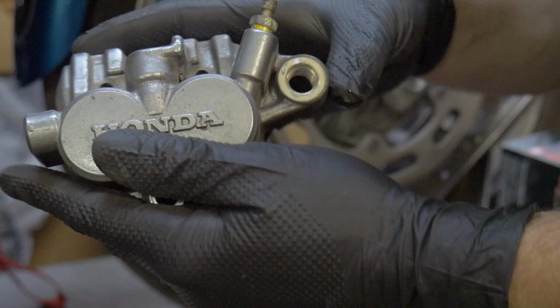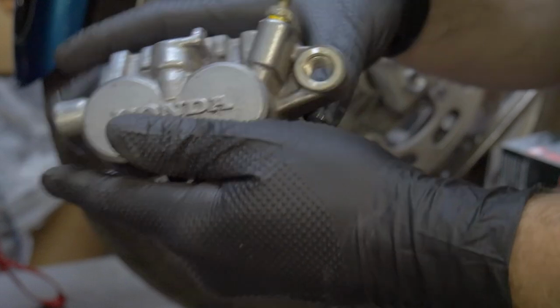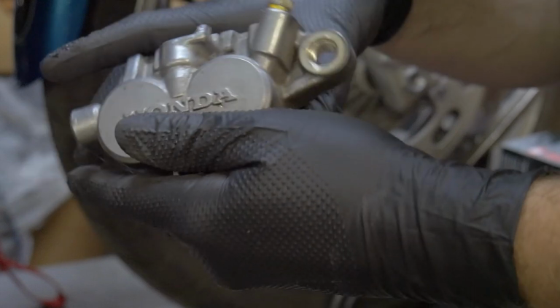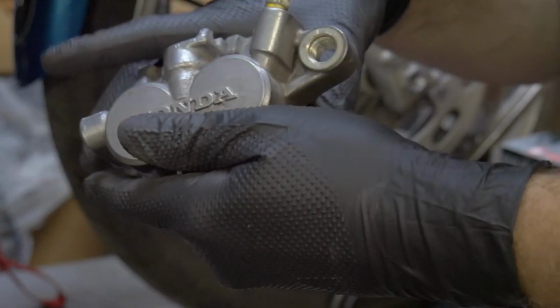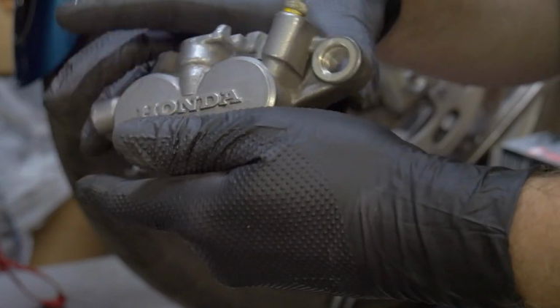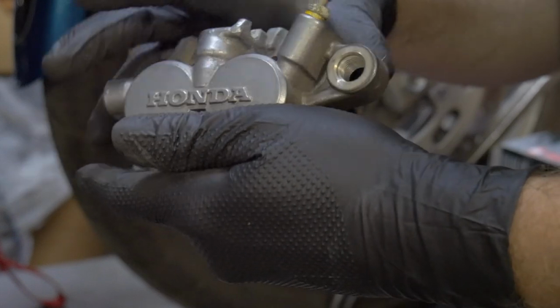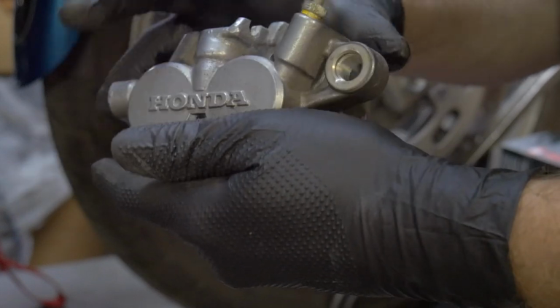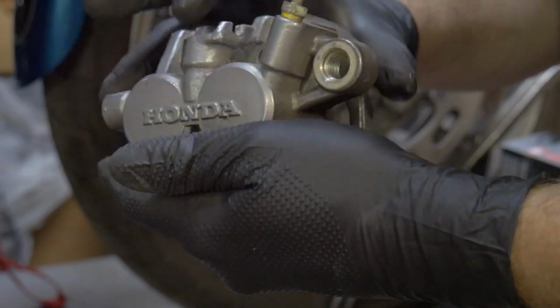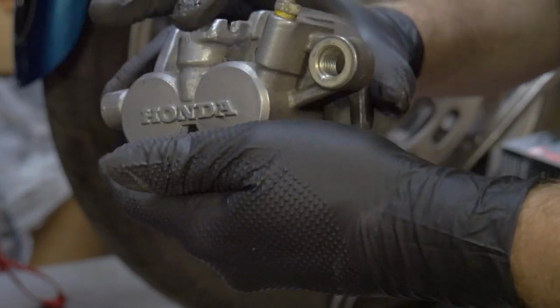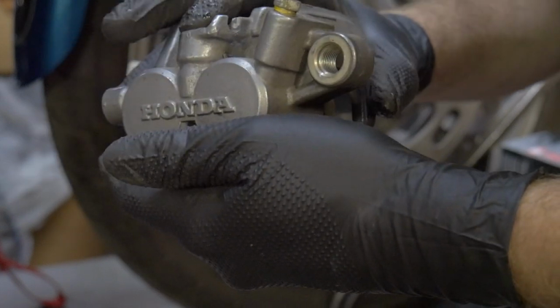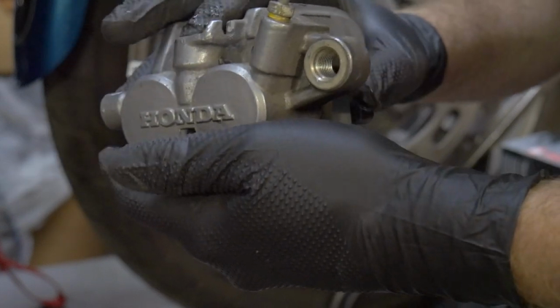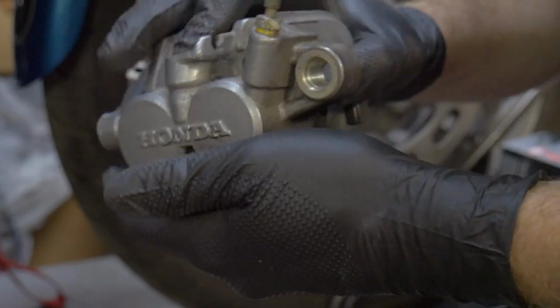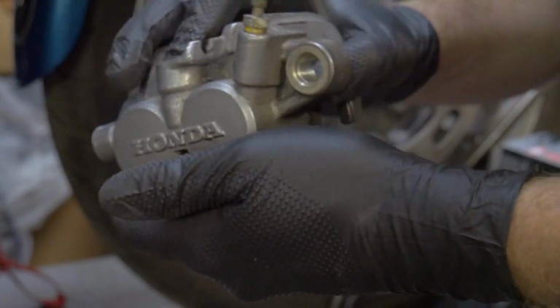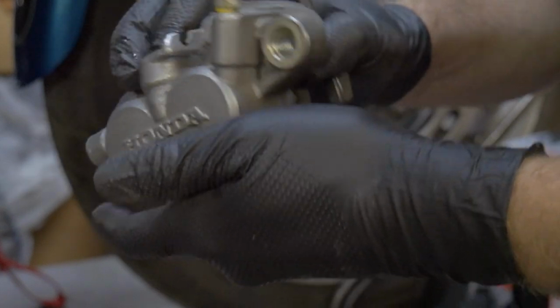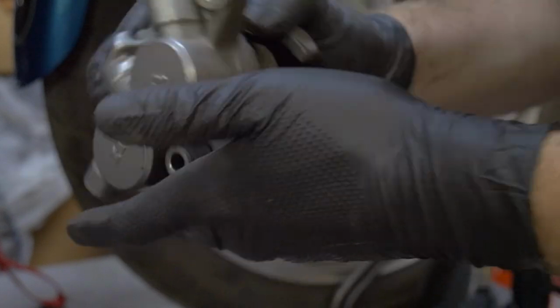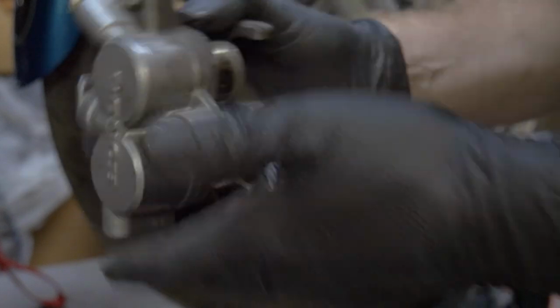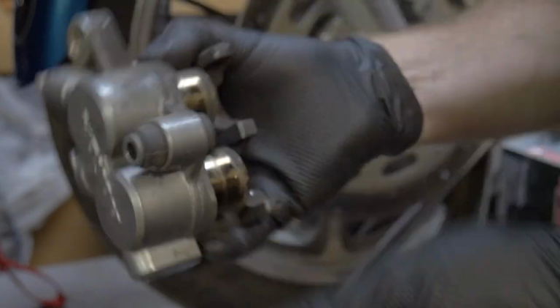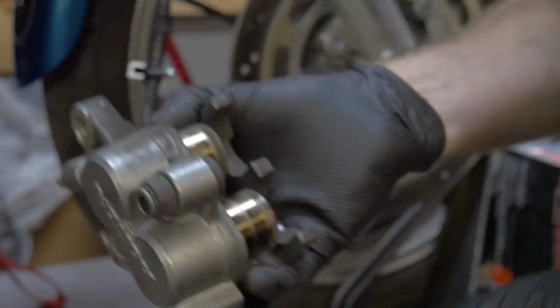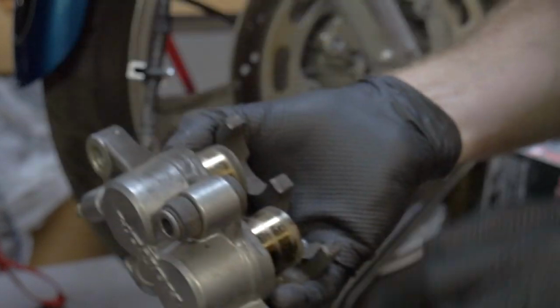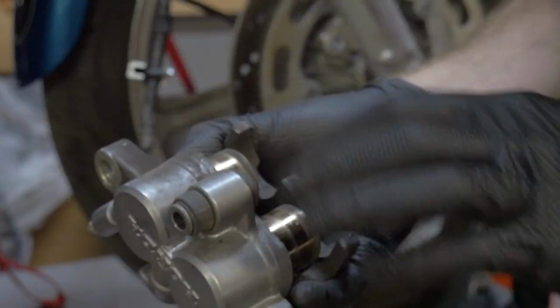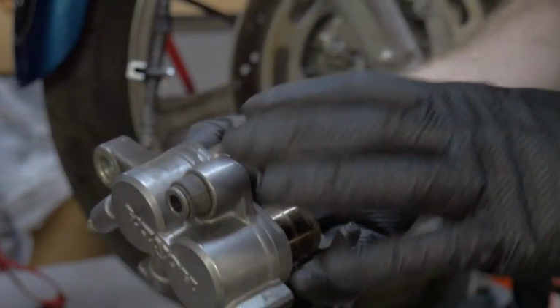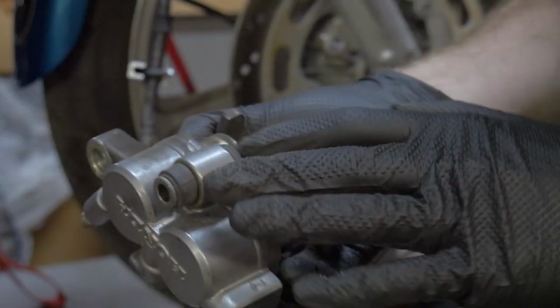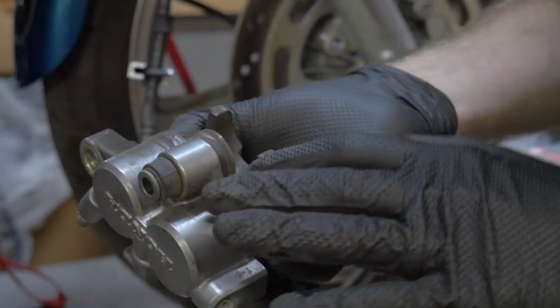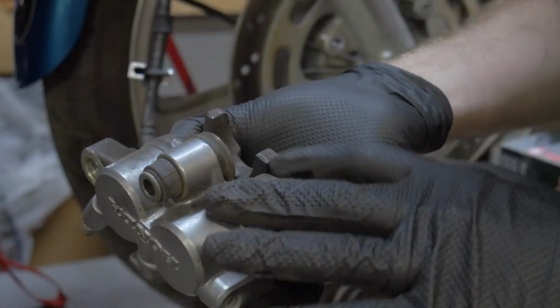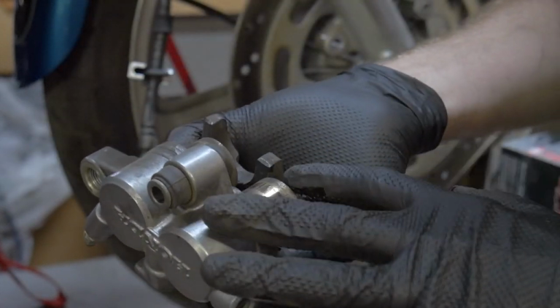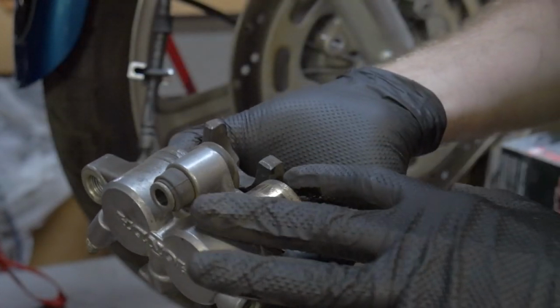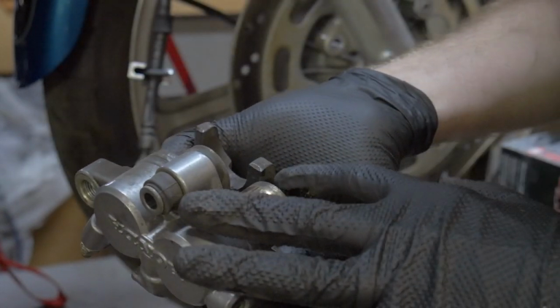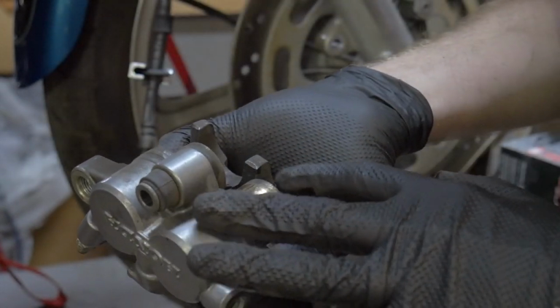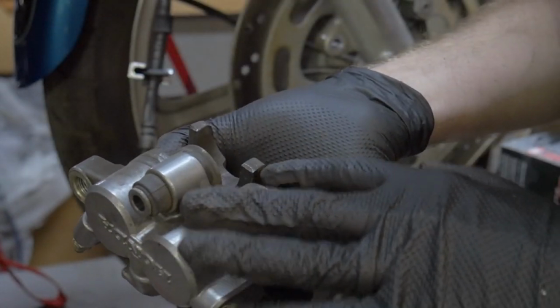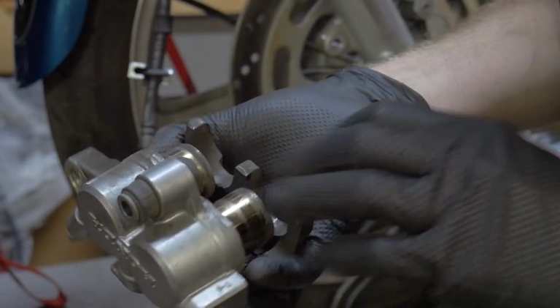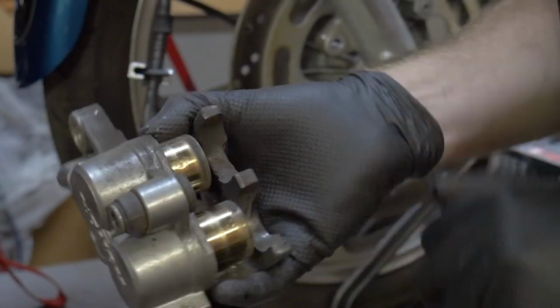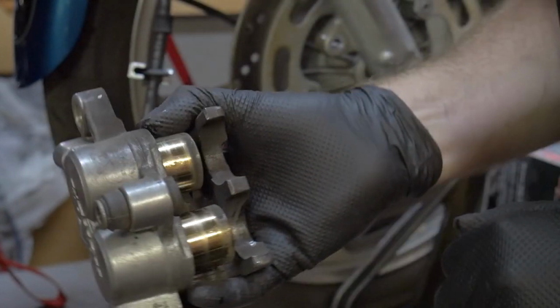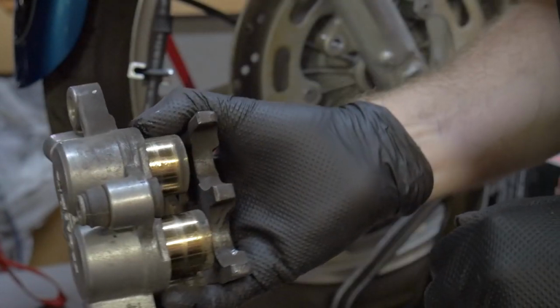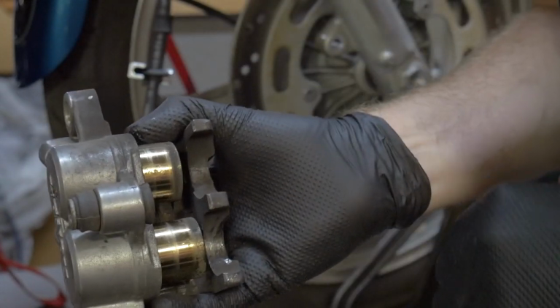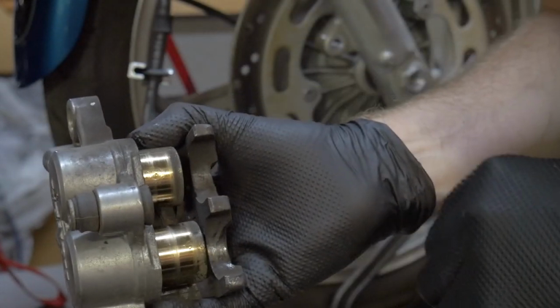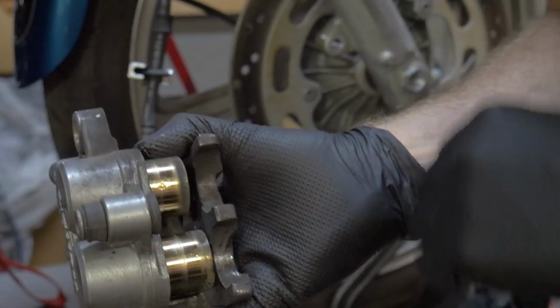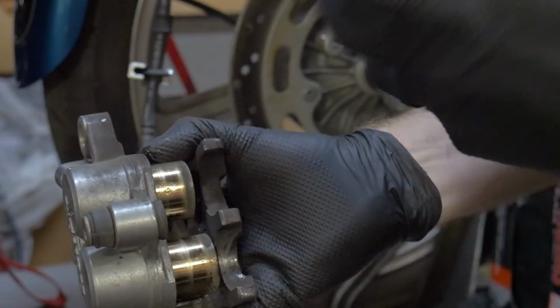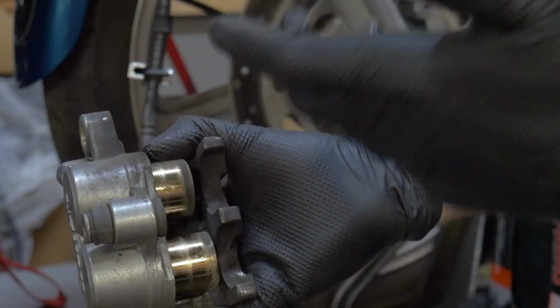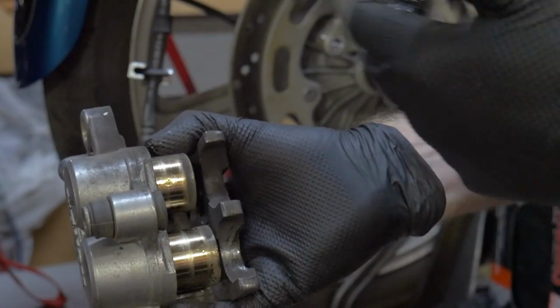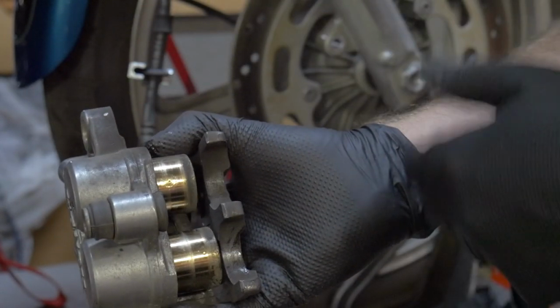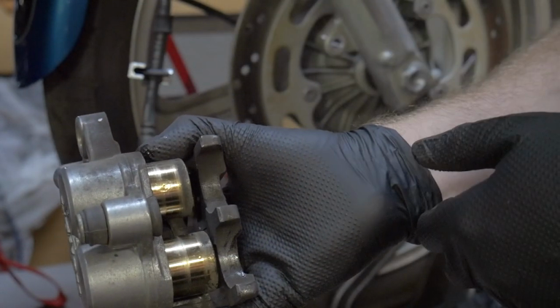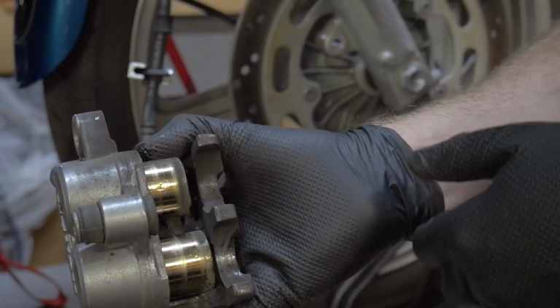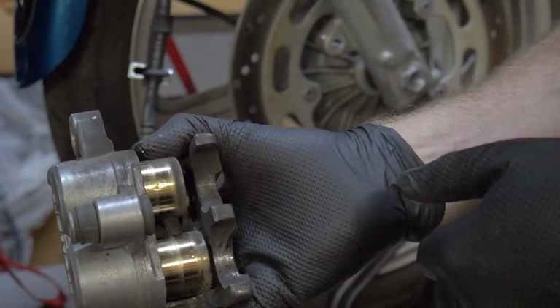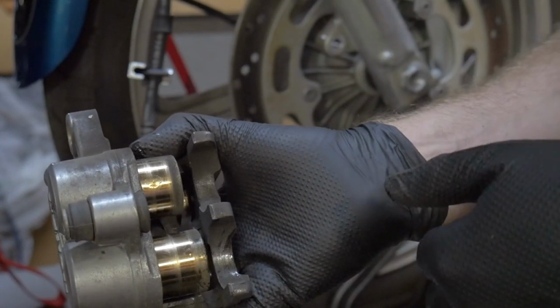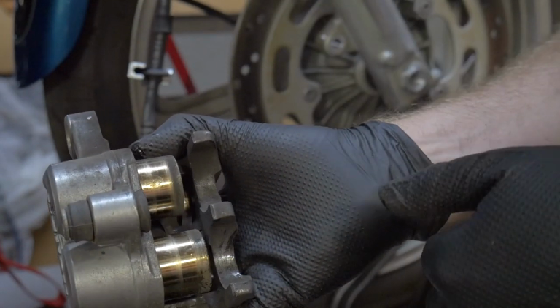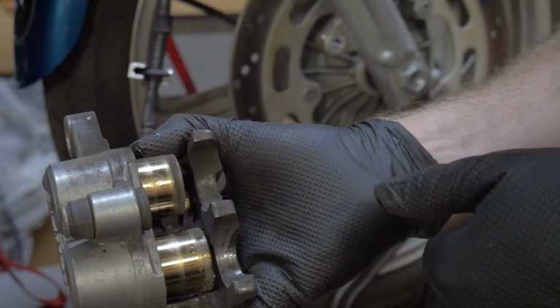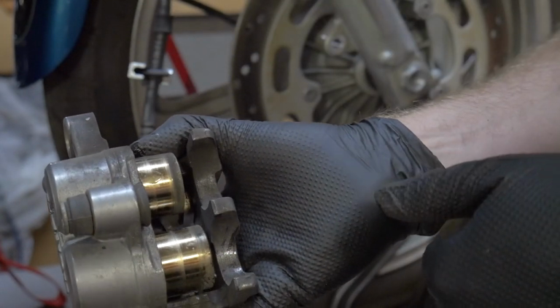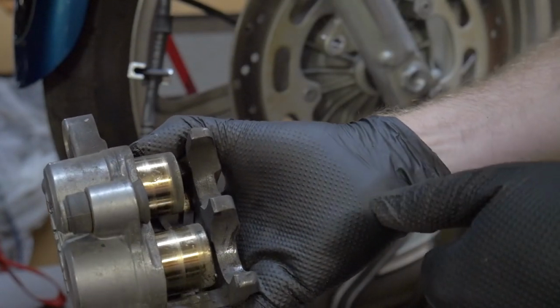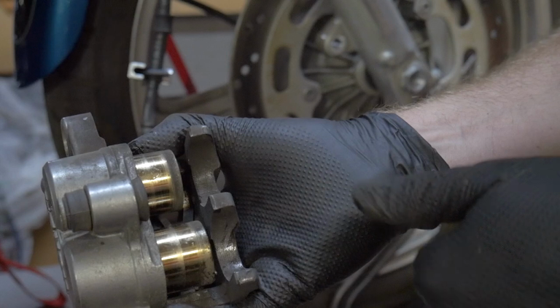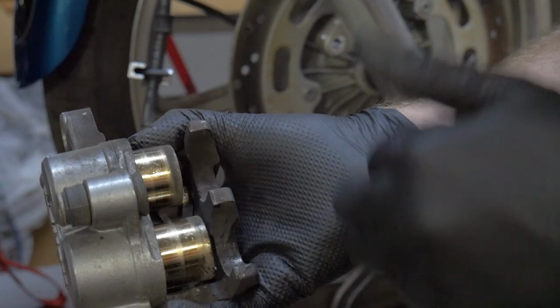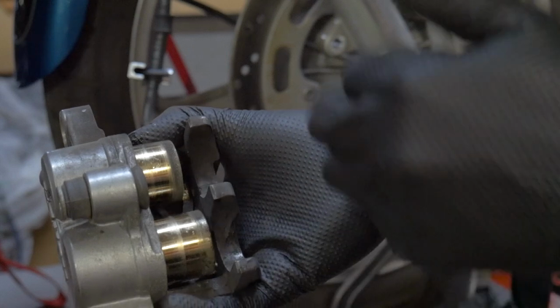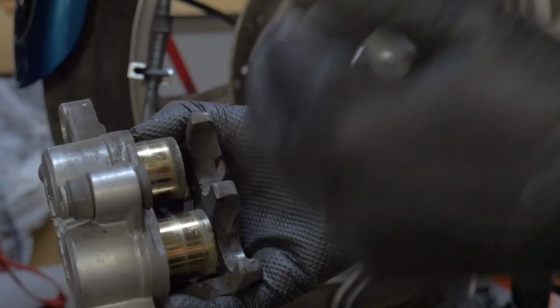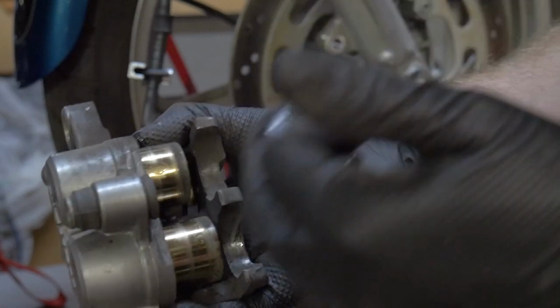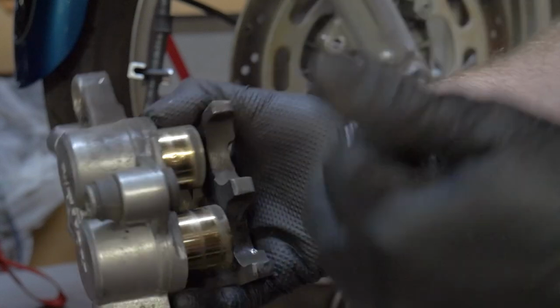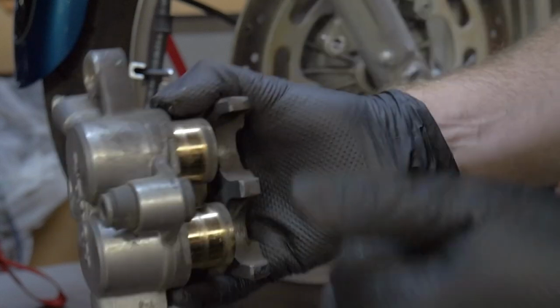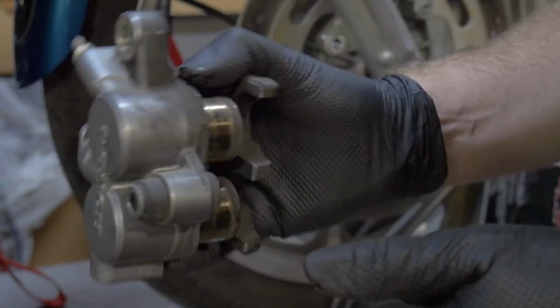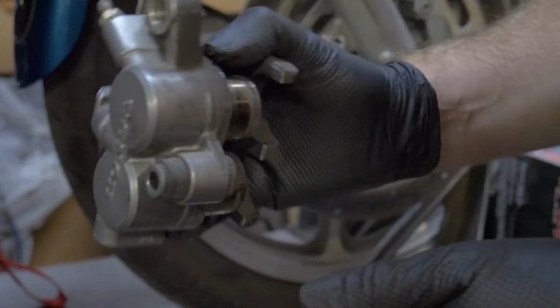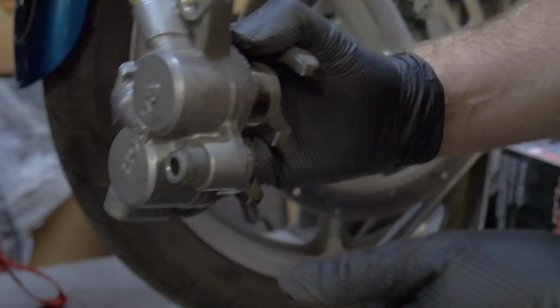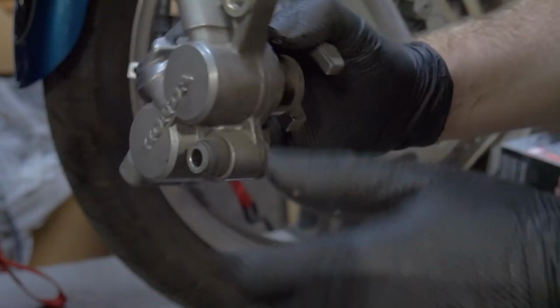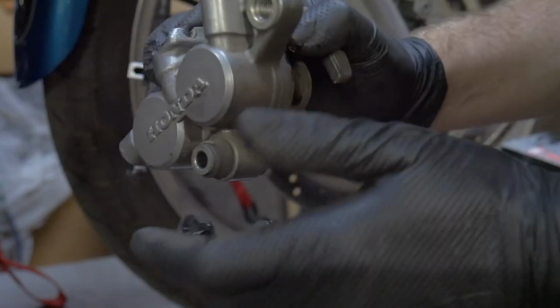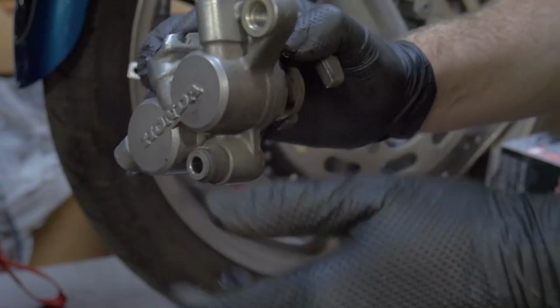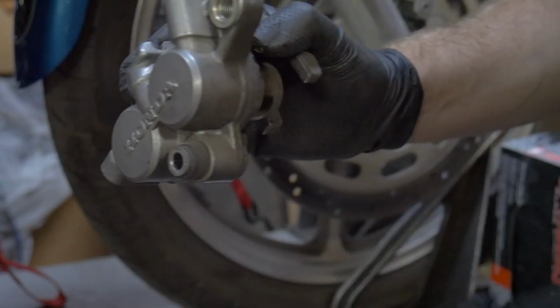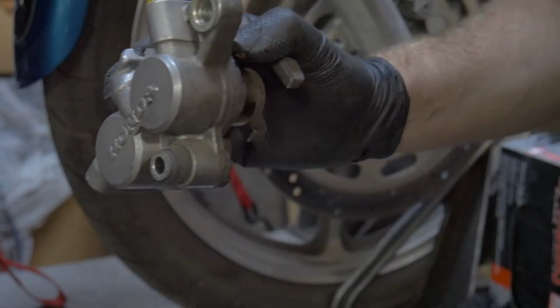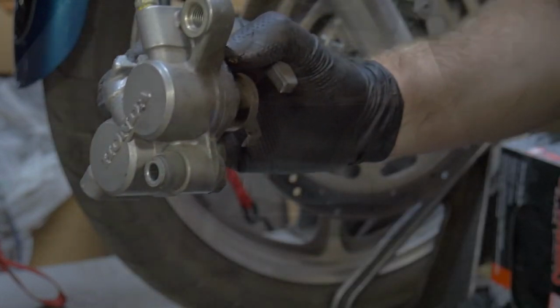There's brake fluid just kind of hanging out in there, but we still need to get these pistons out. I'm going to show you a really nice tool to use to get those out the rest of the way.